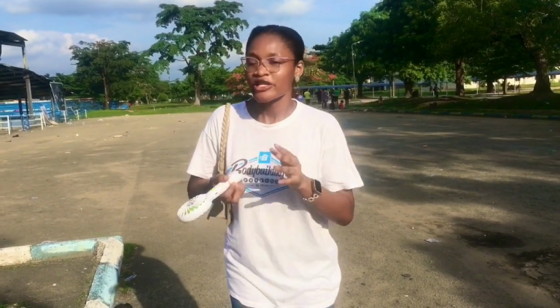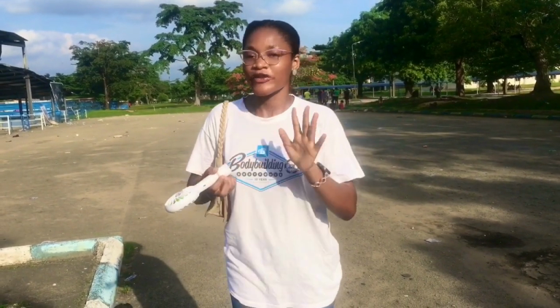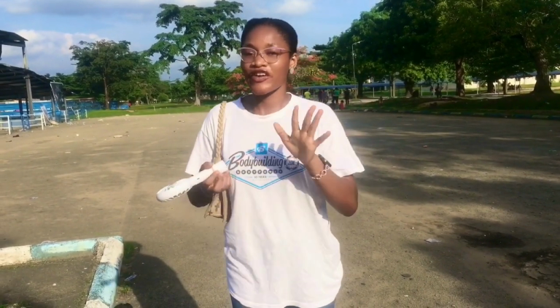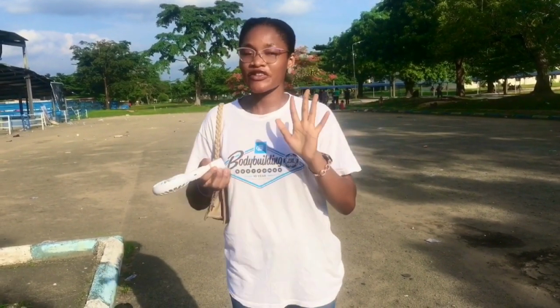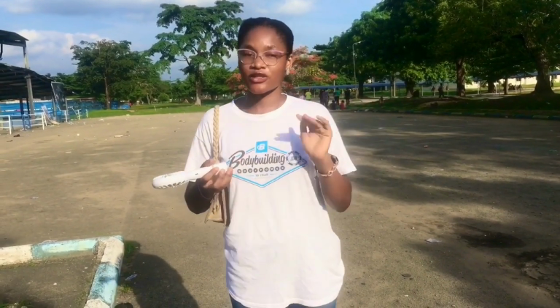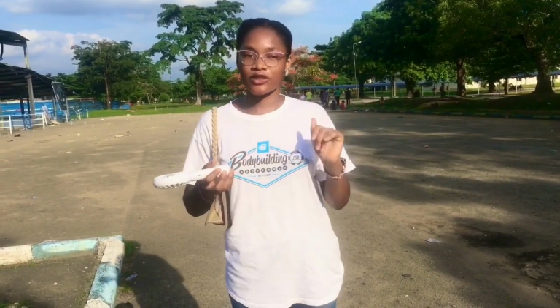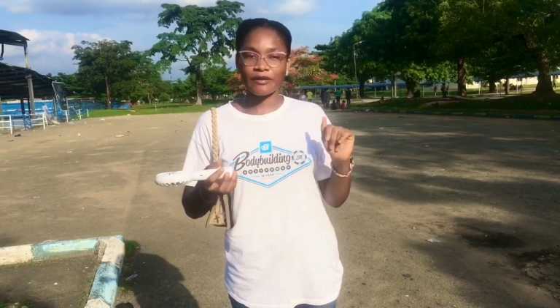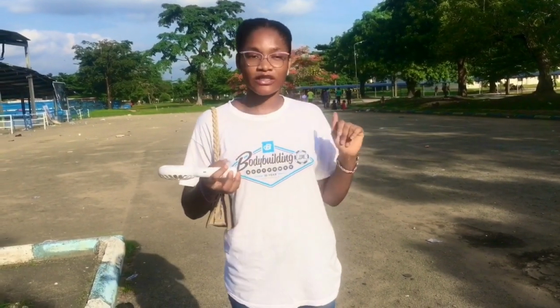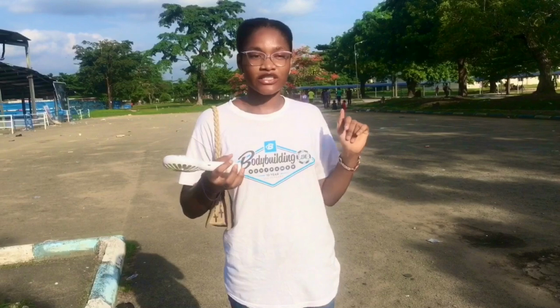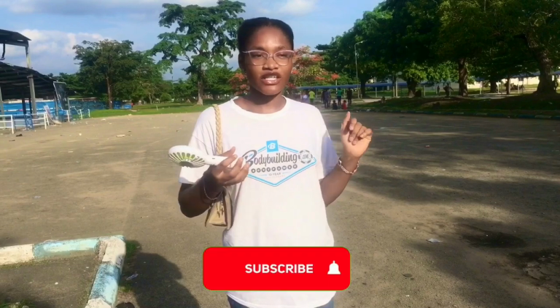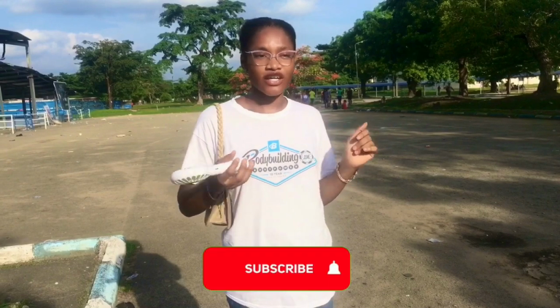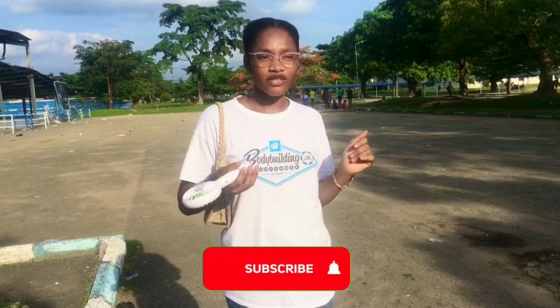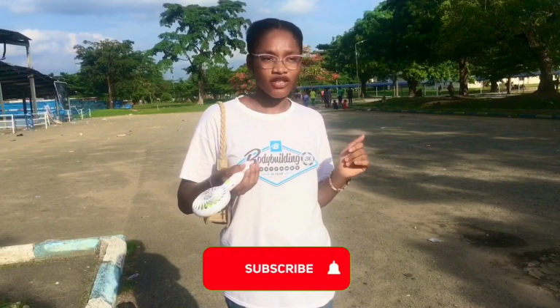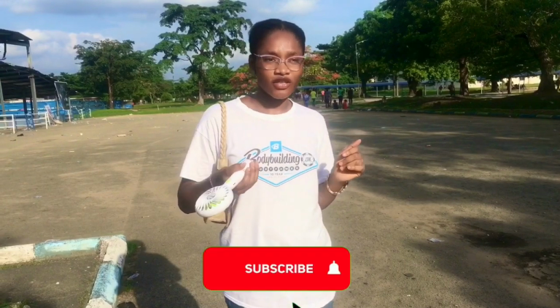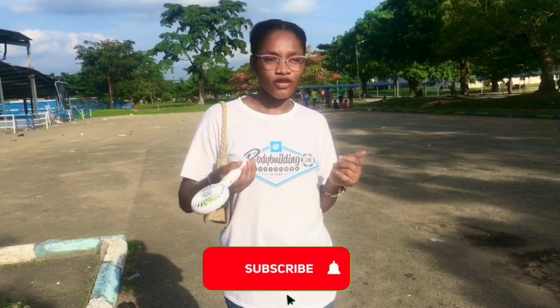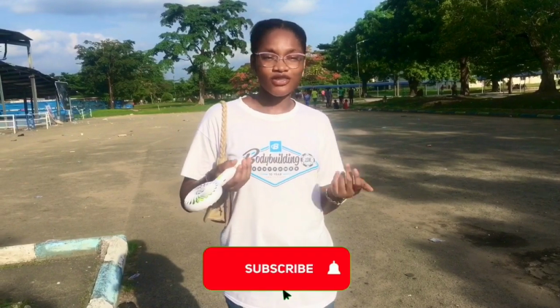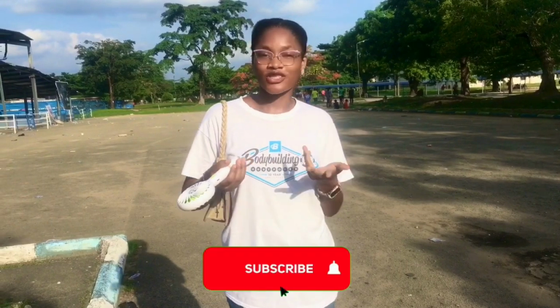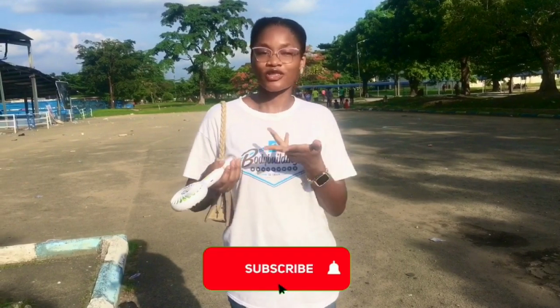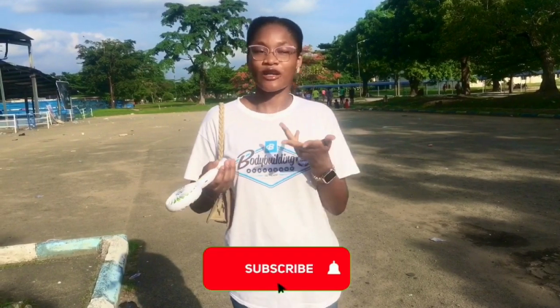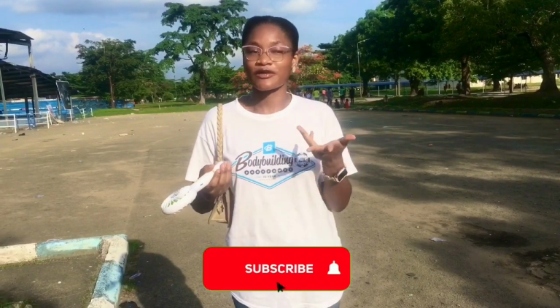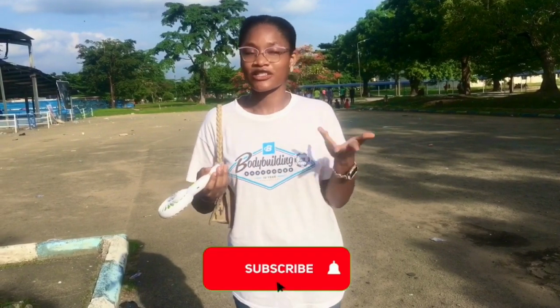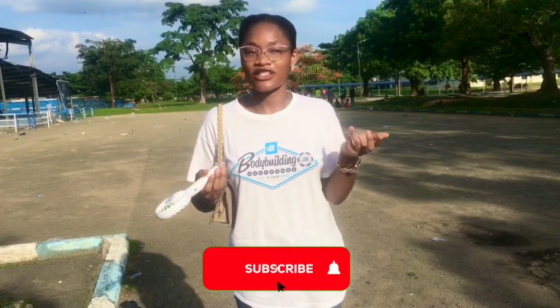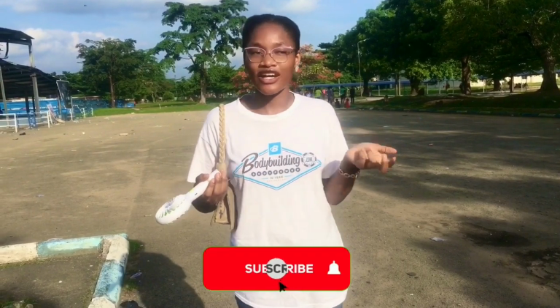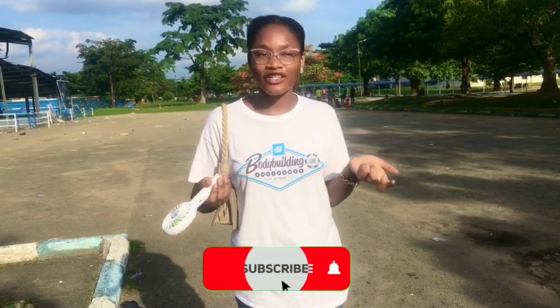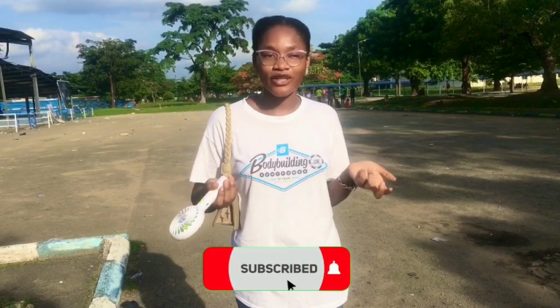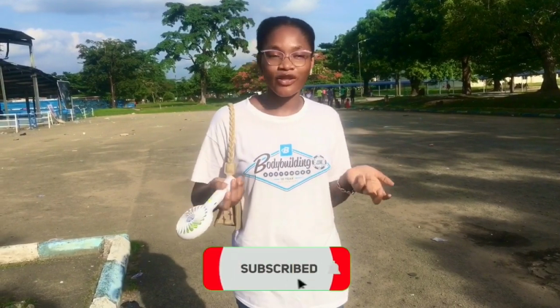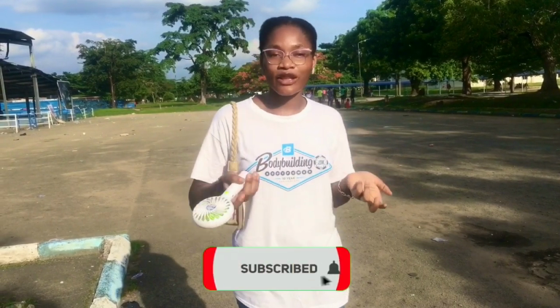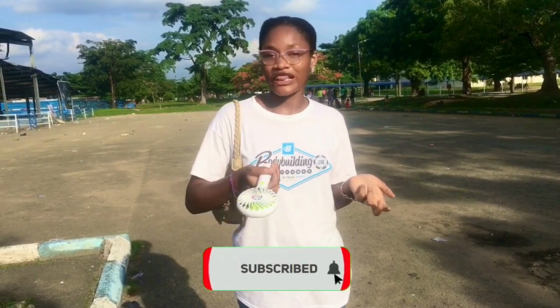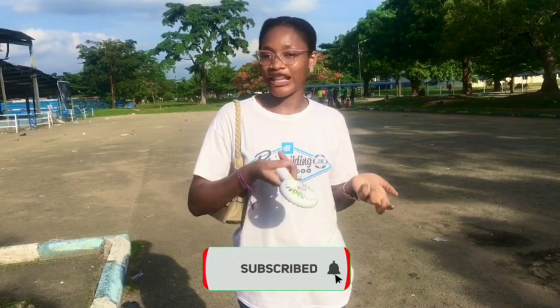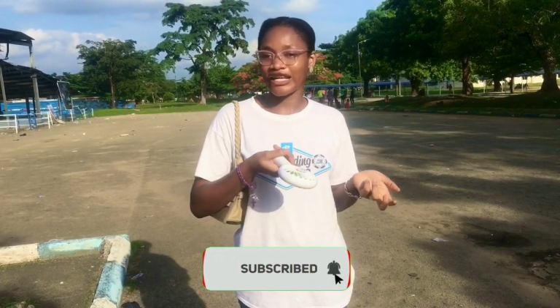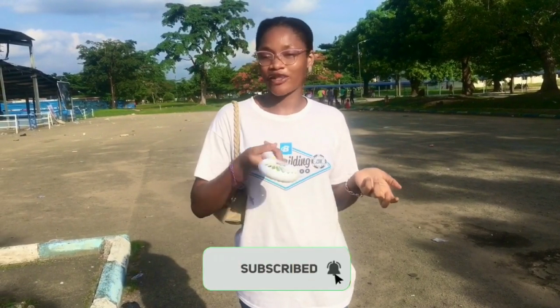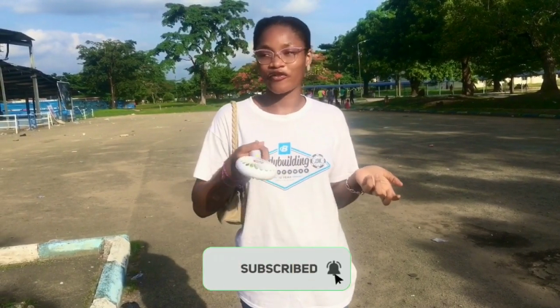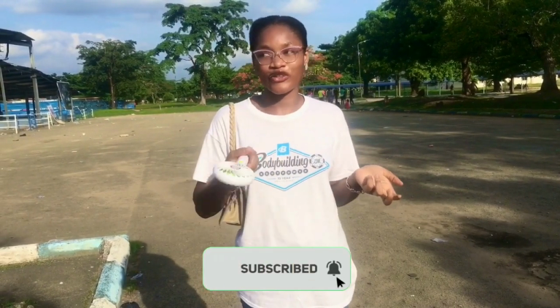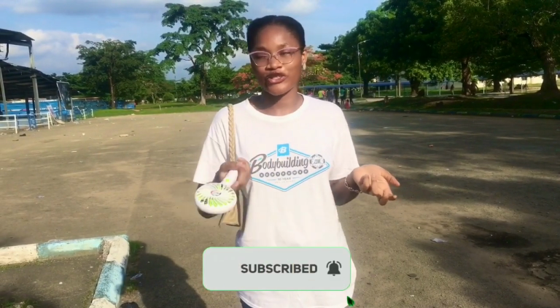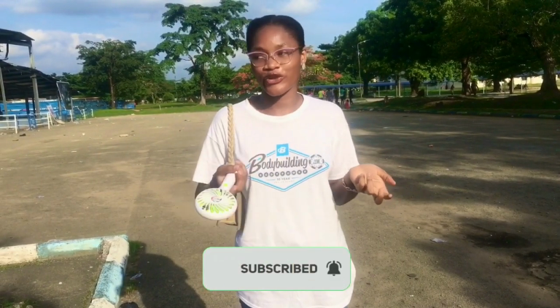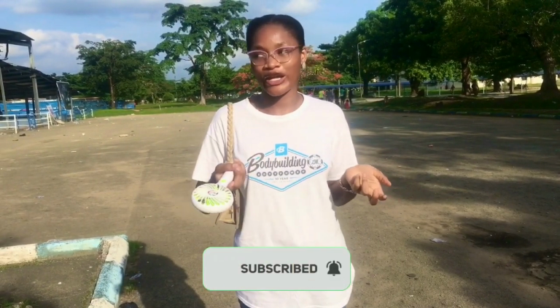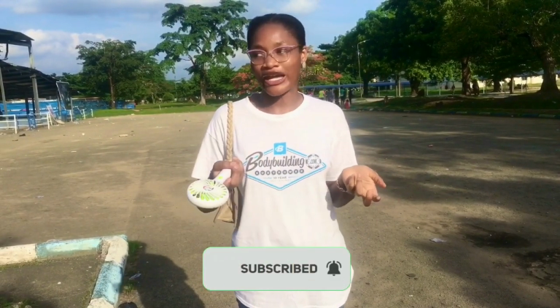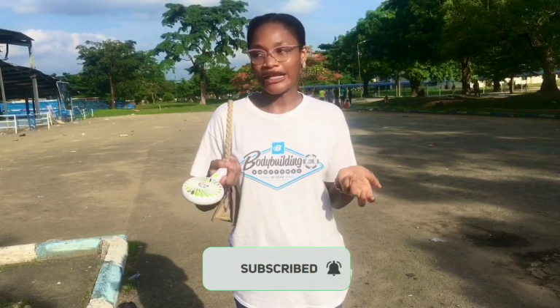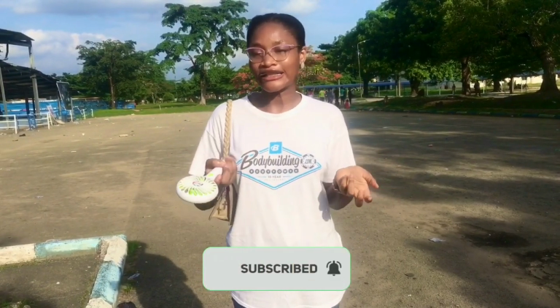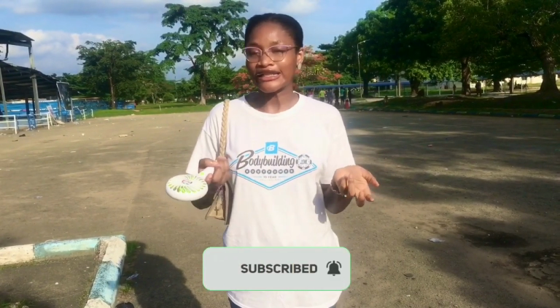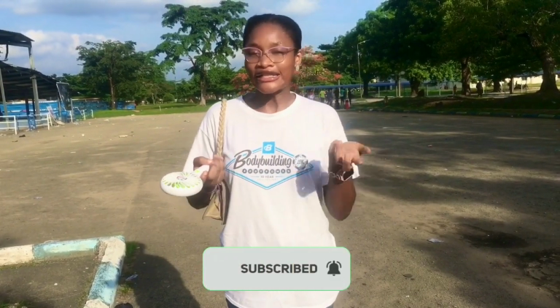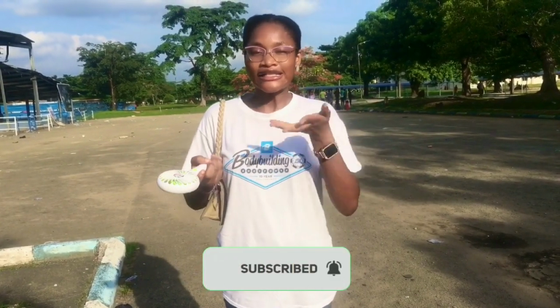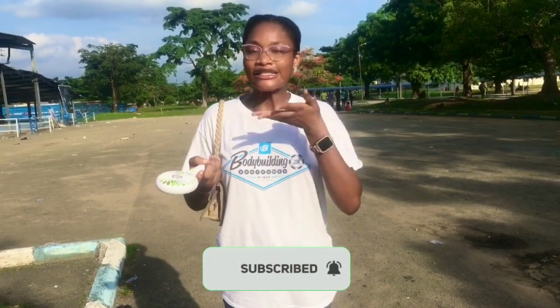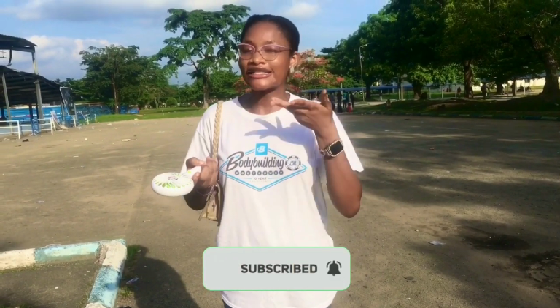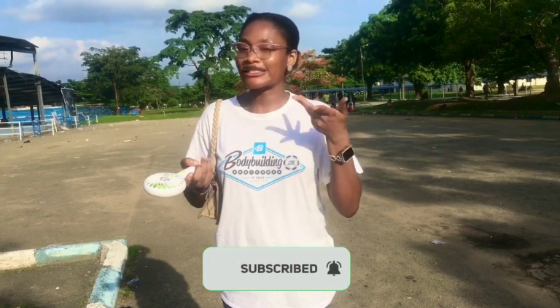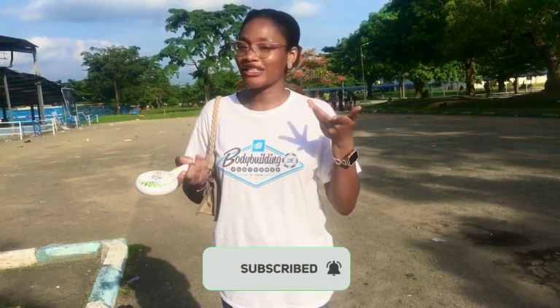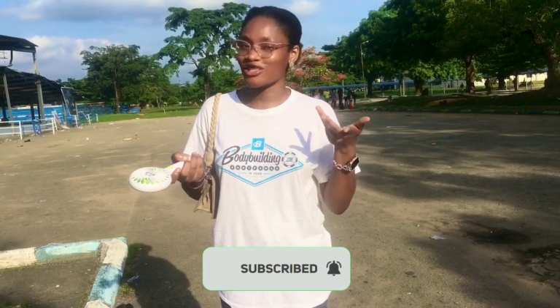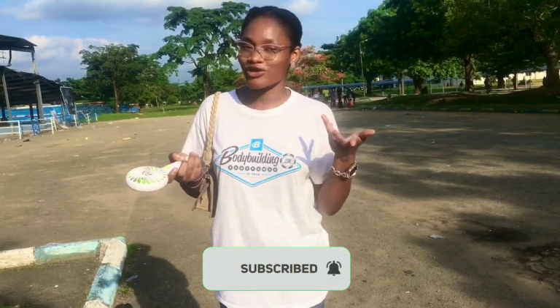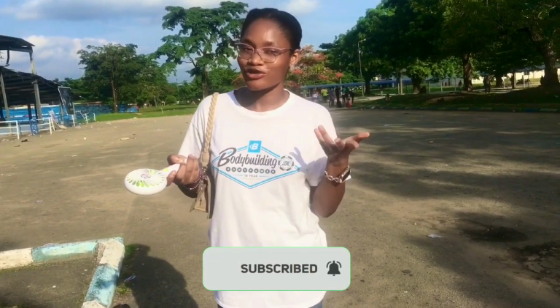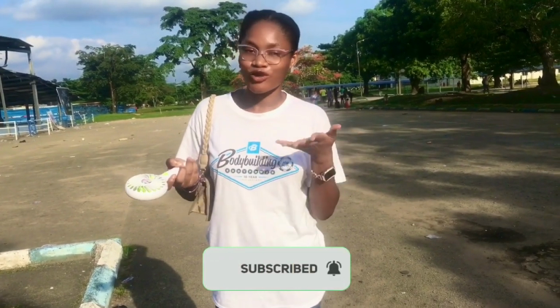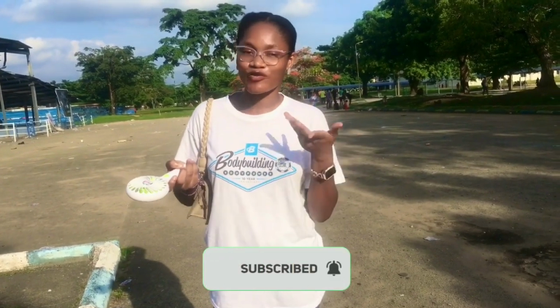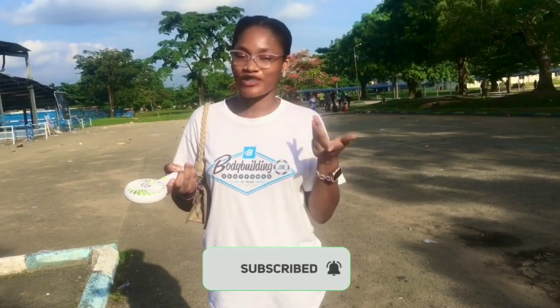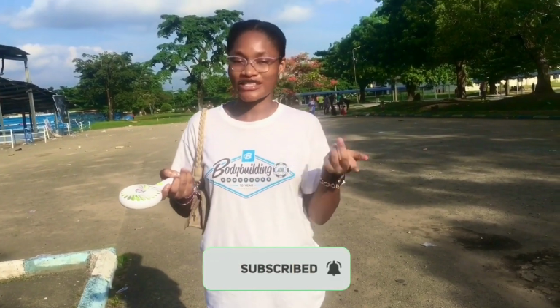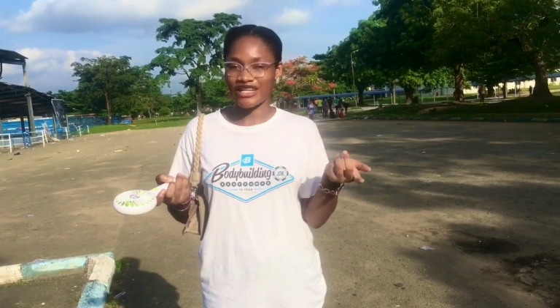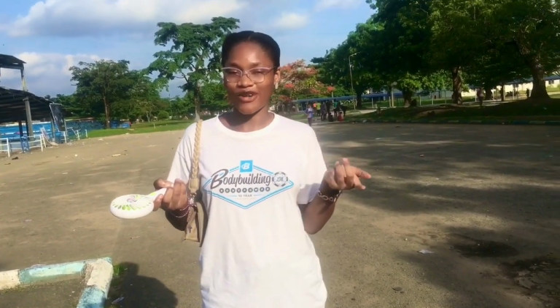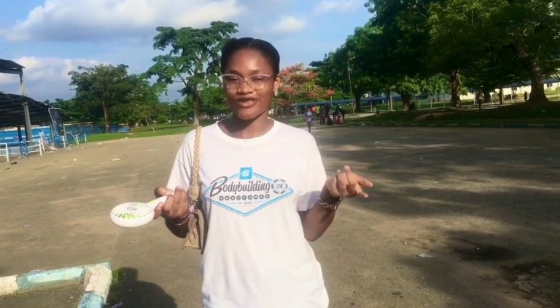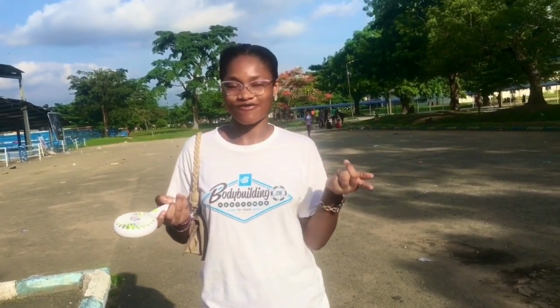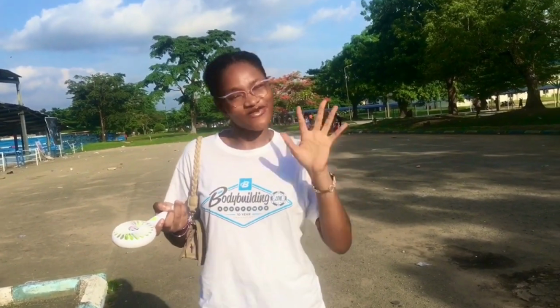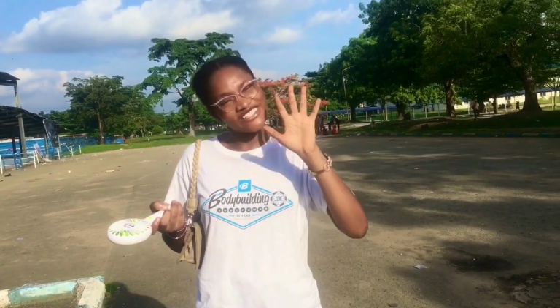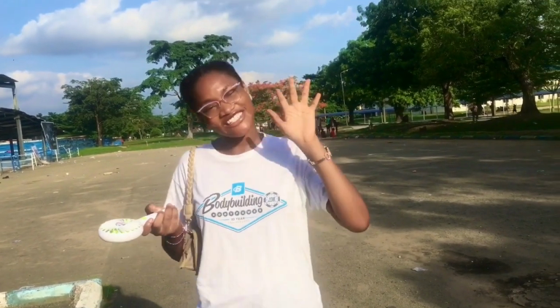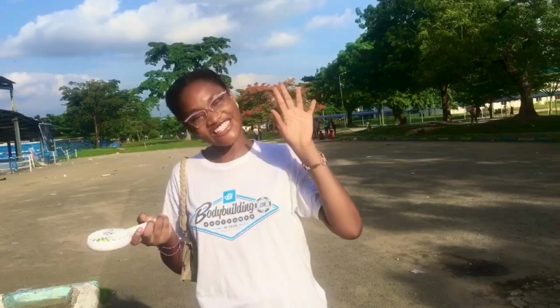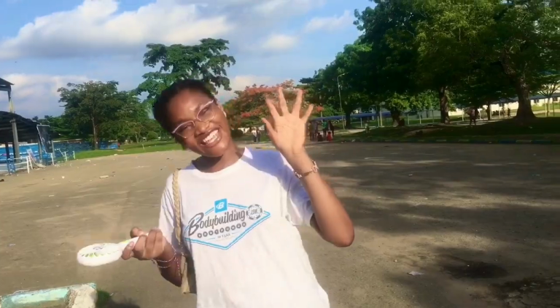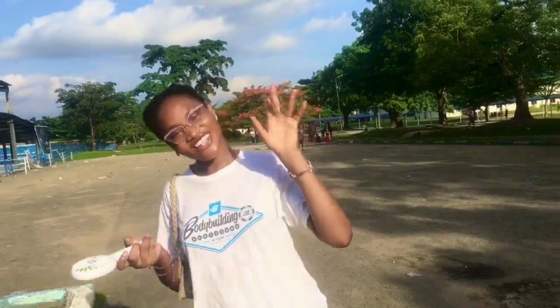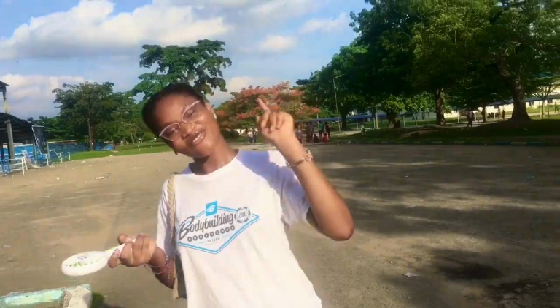If you are able to subscribe to the channel, just subscribe, like this video, and stay tuned — don't miss out!